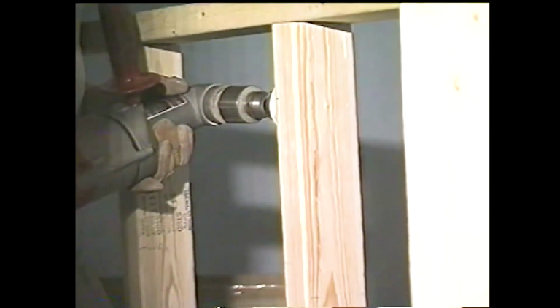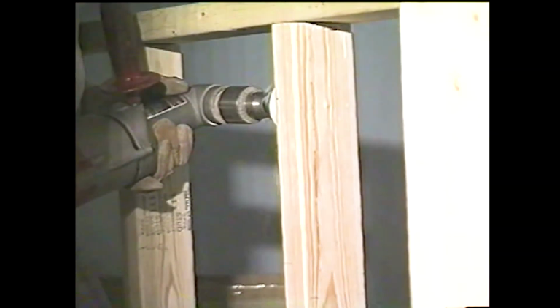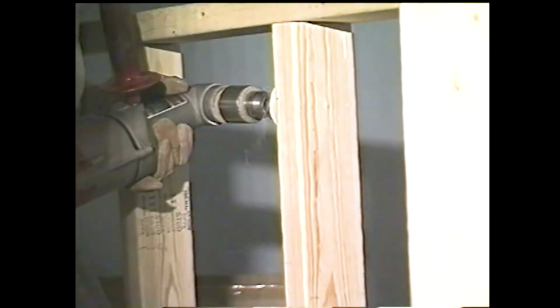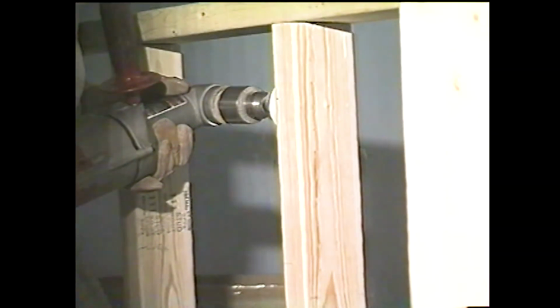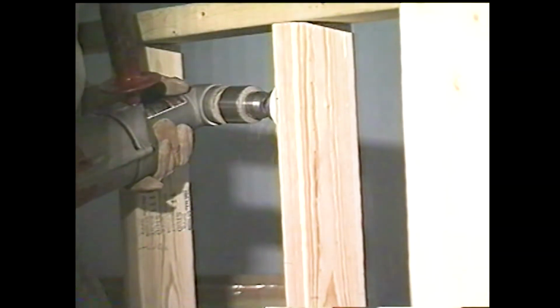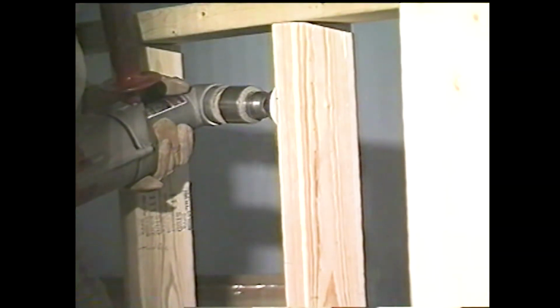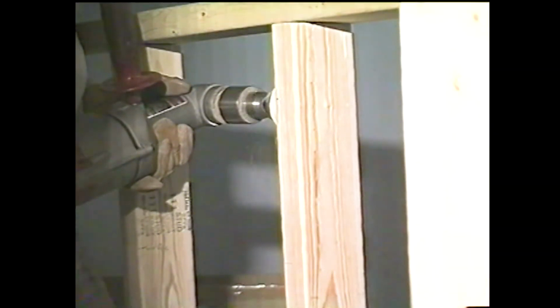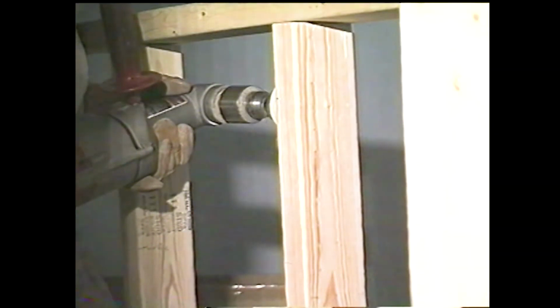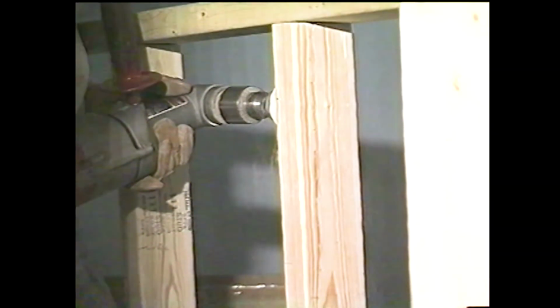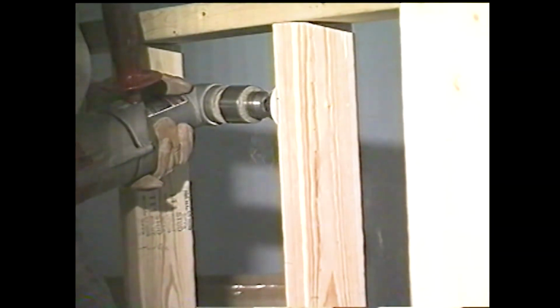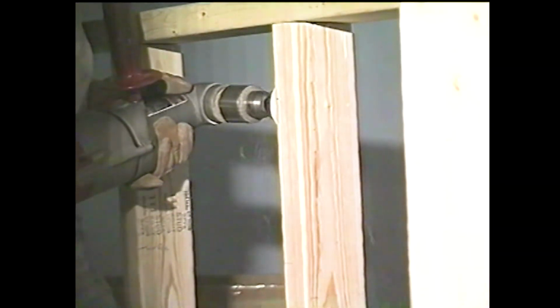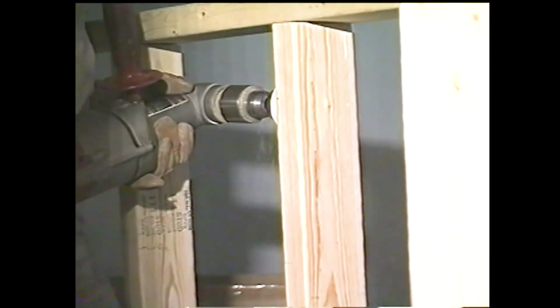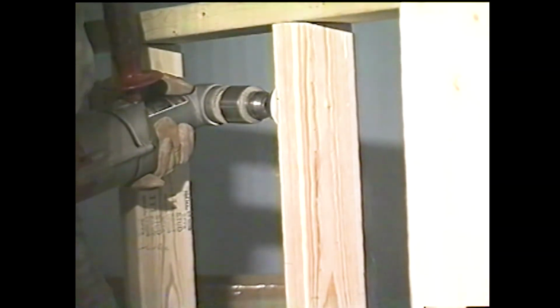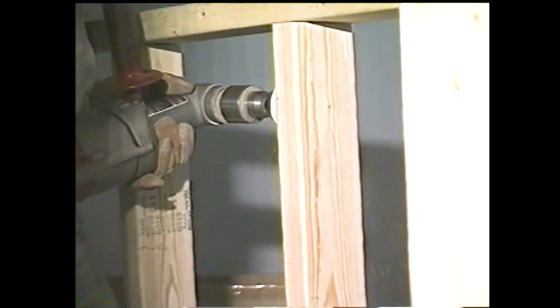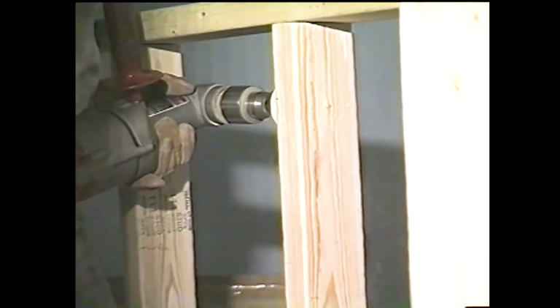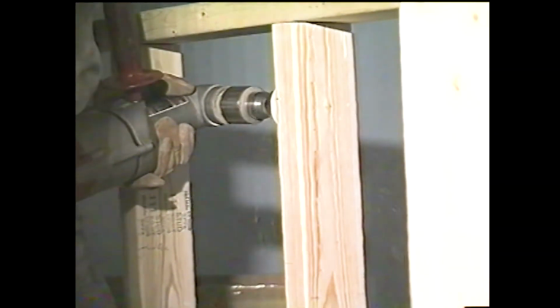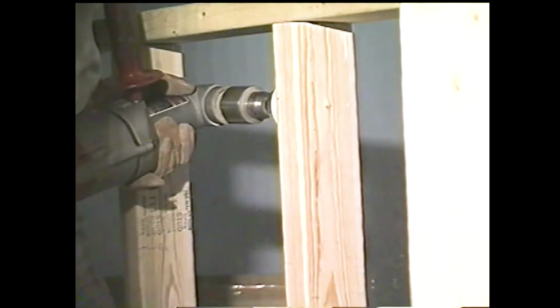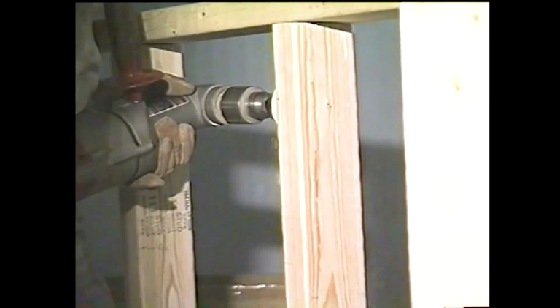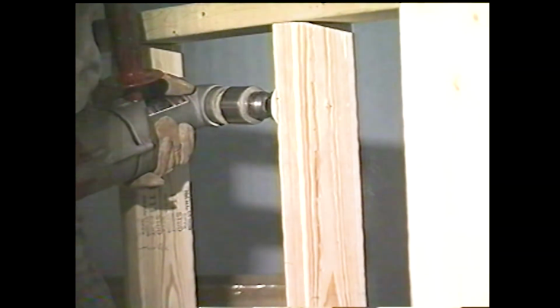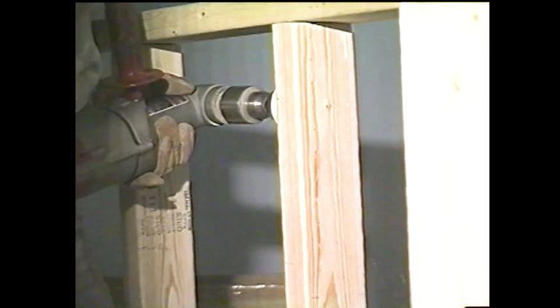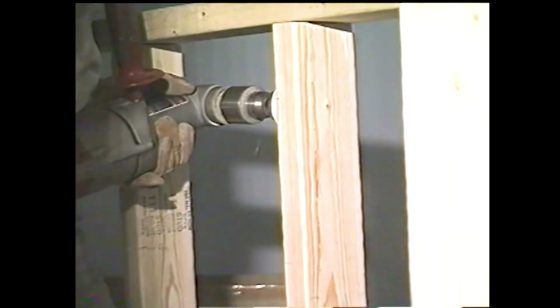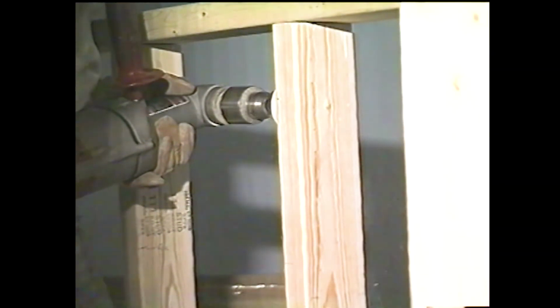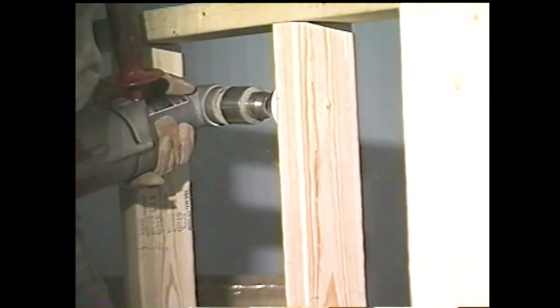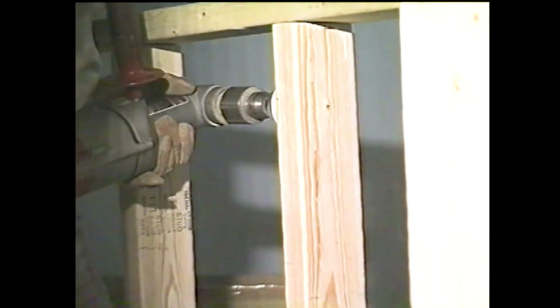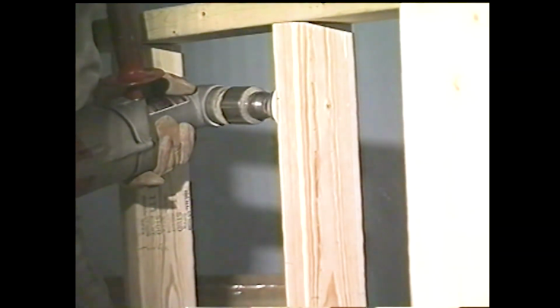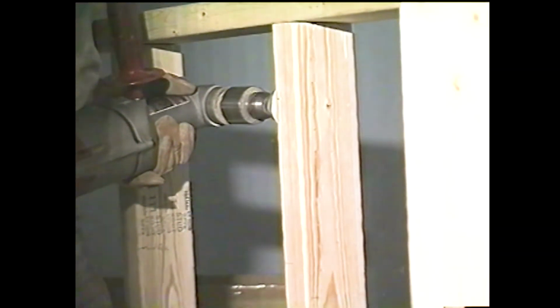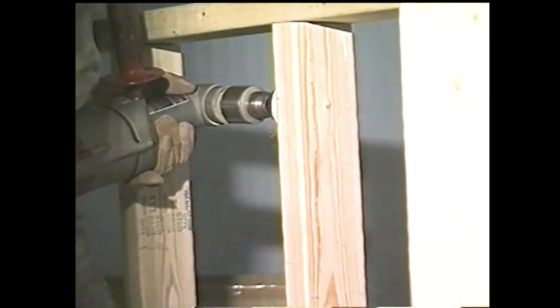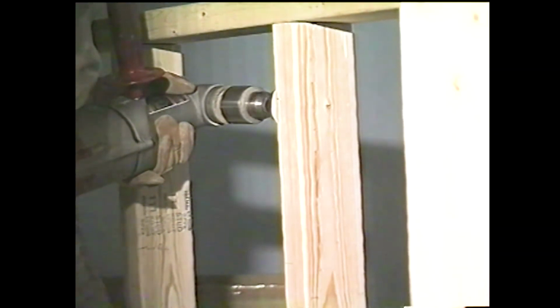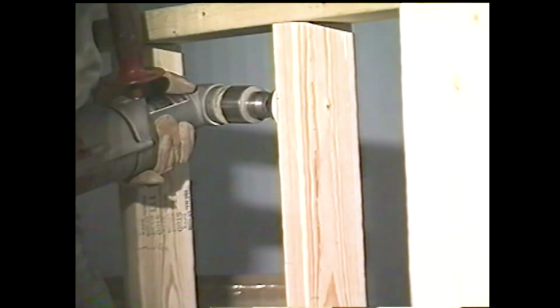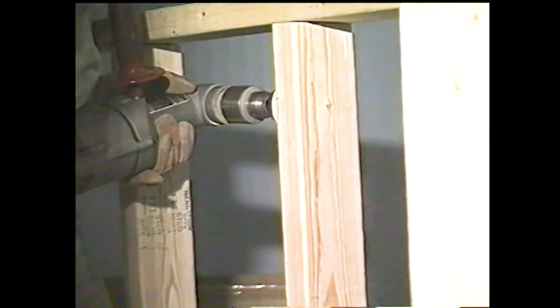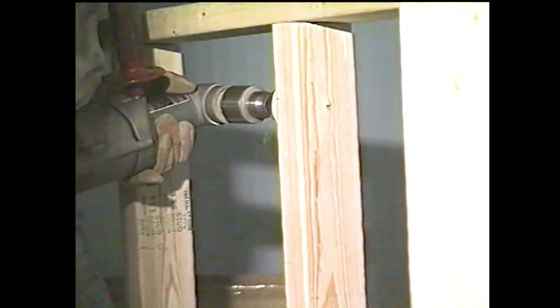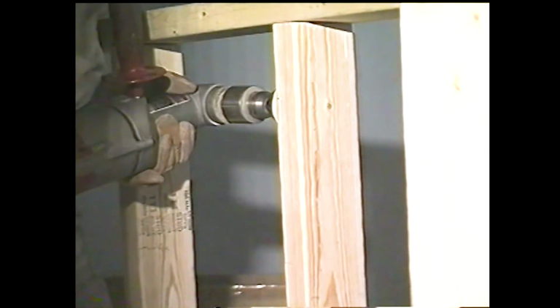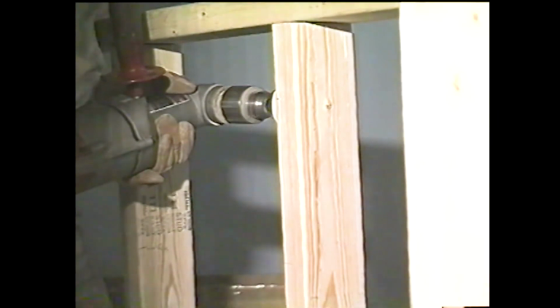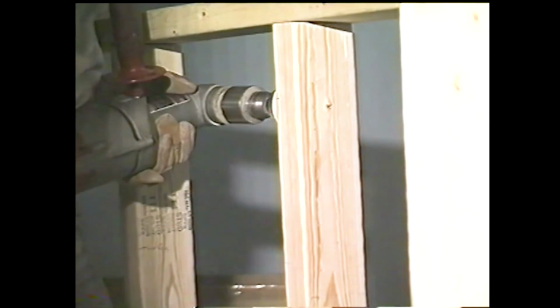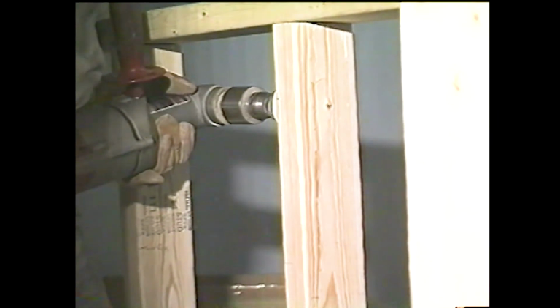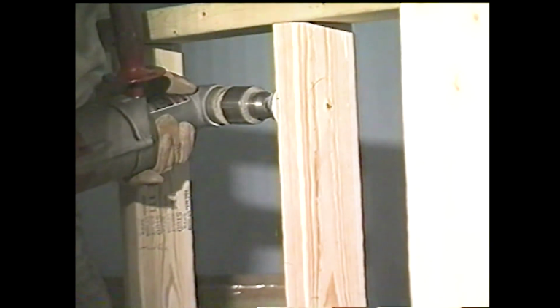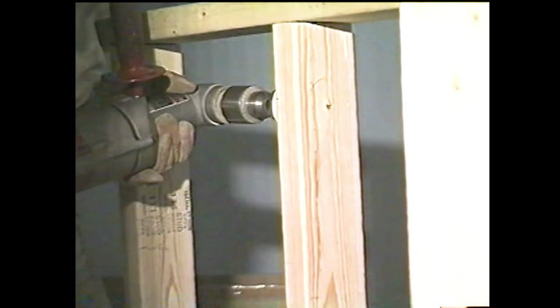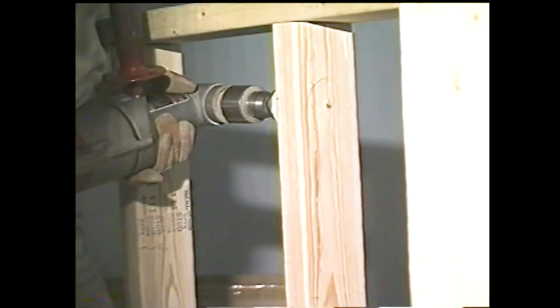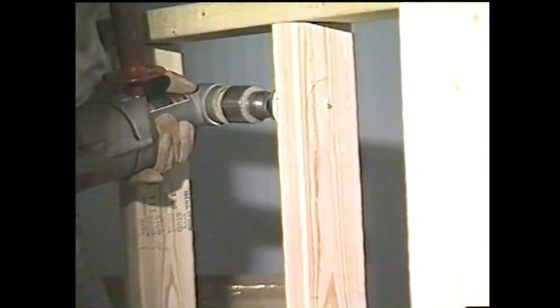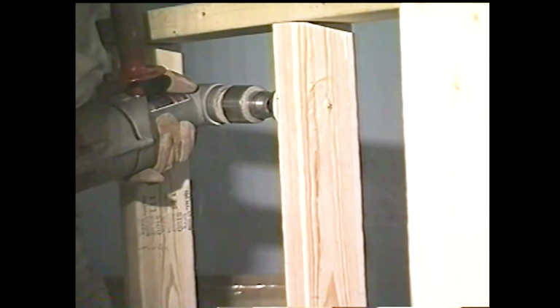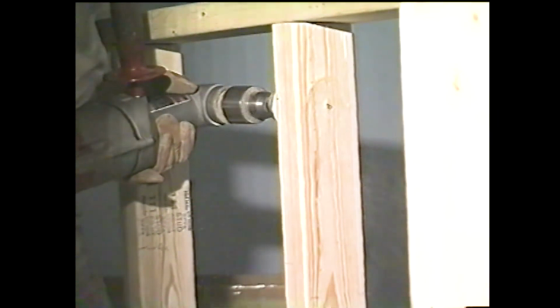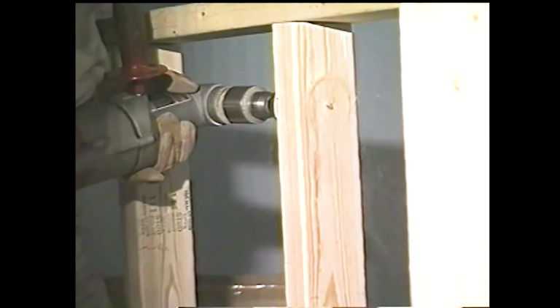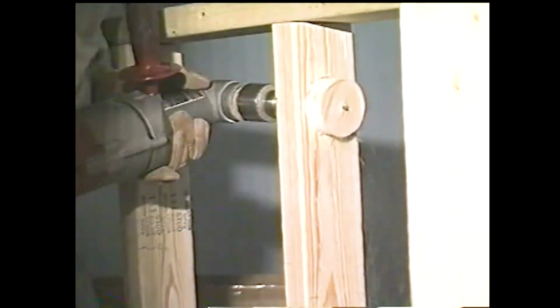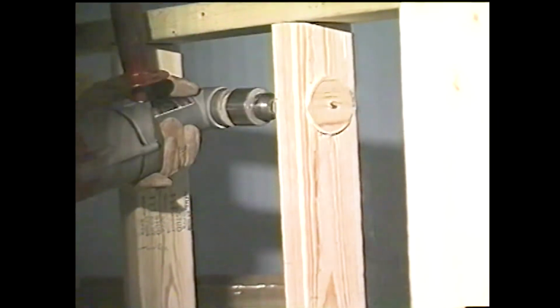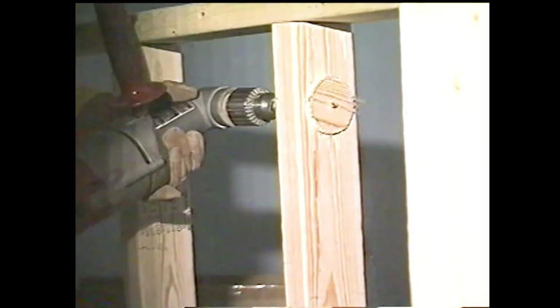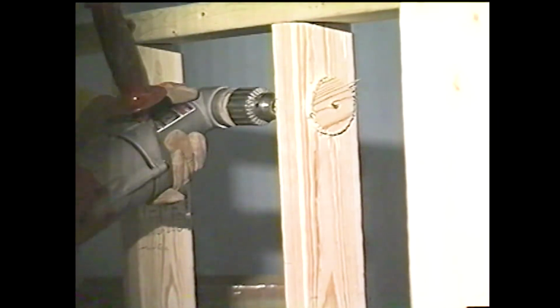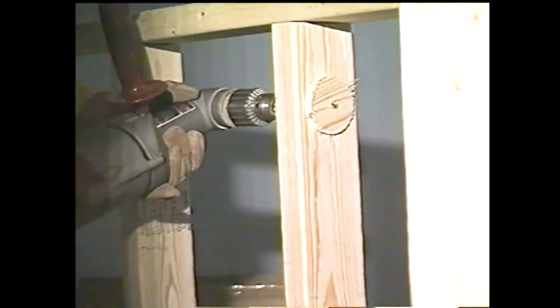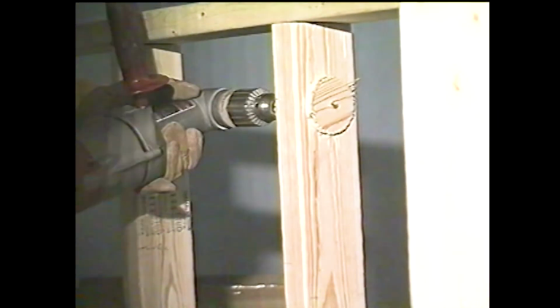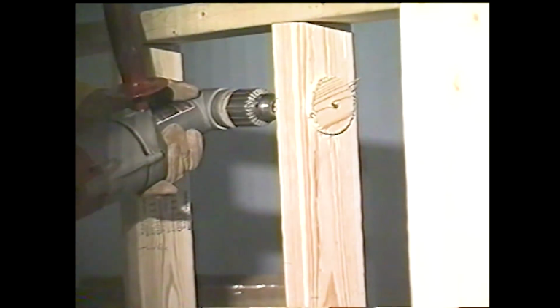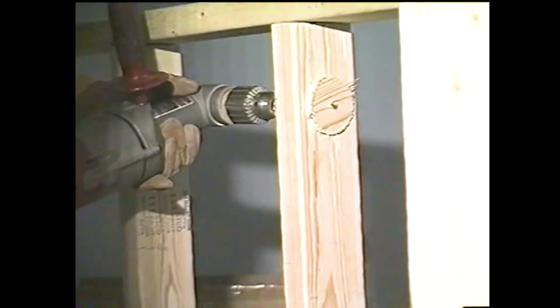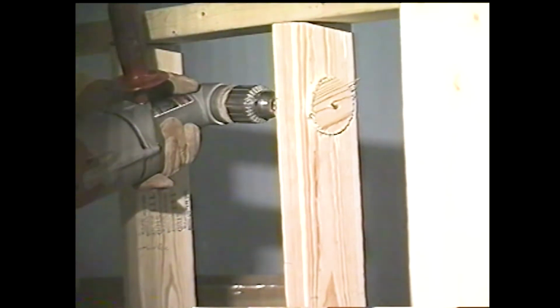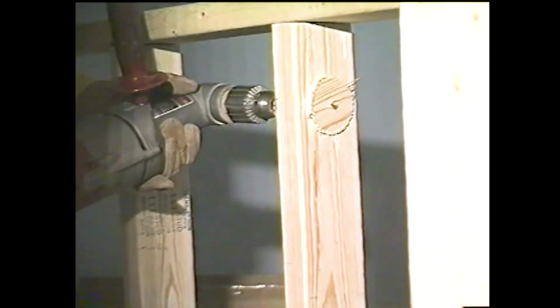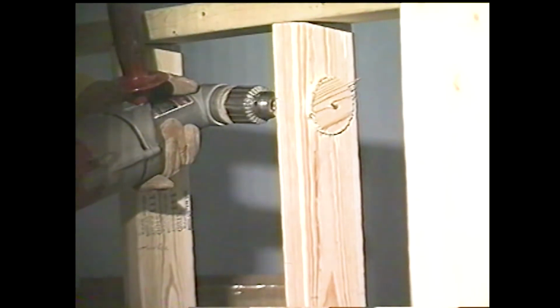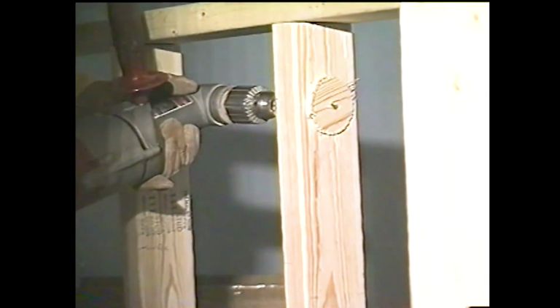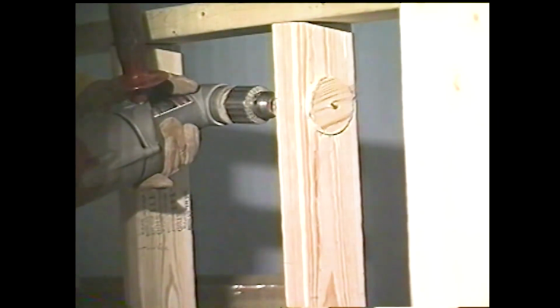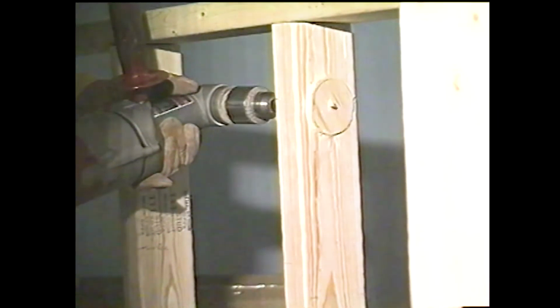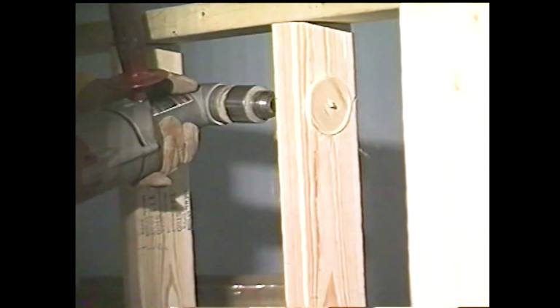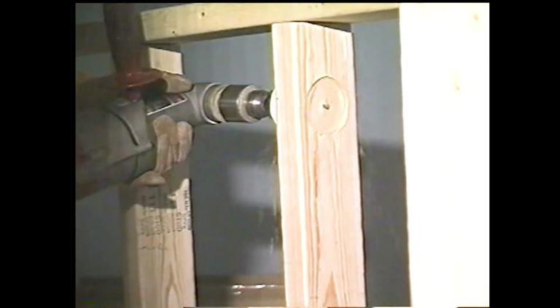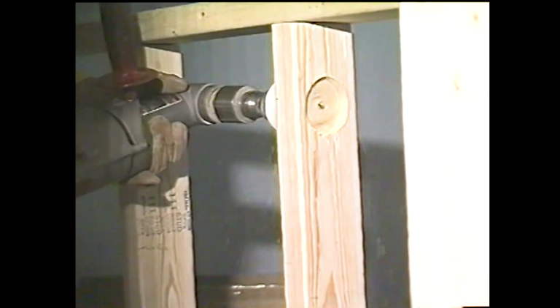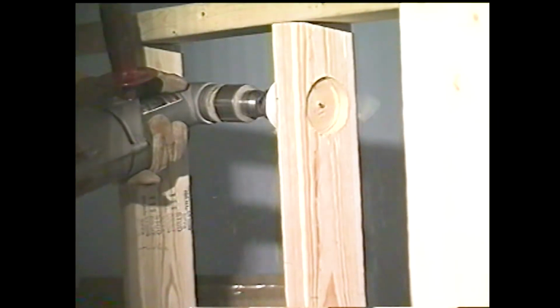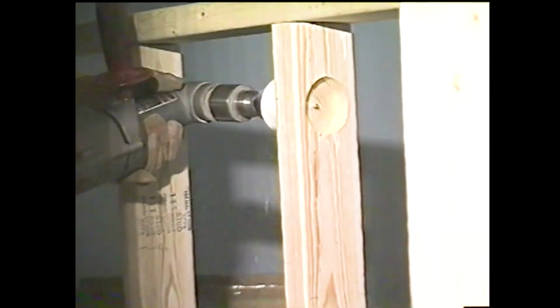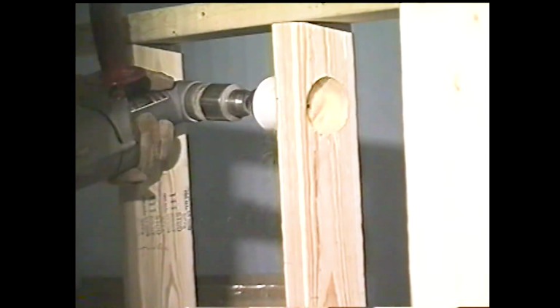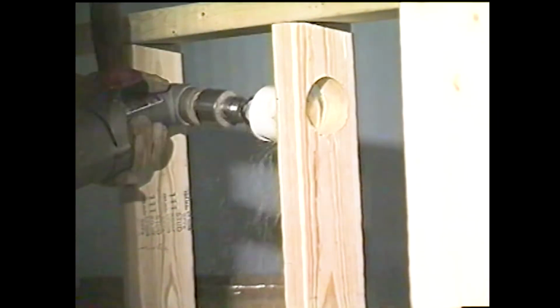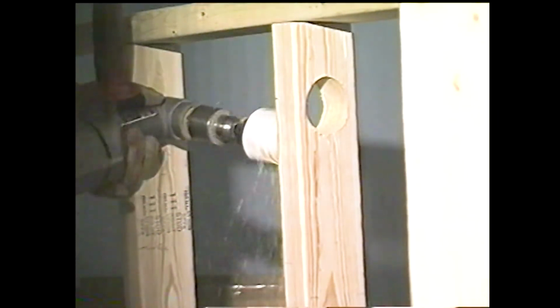You need a right angle drill for any kind of plumbing work. There are many used ones out there on the market.